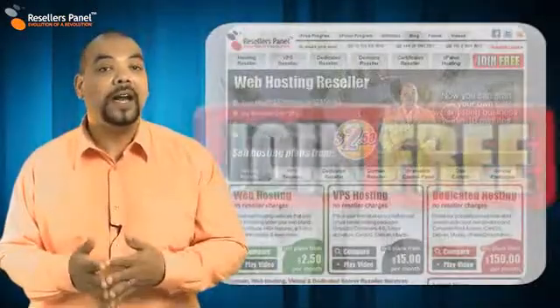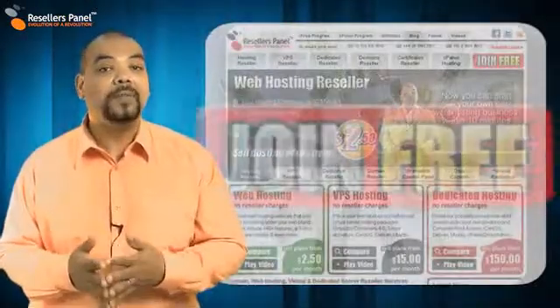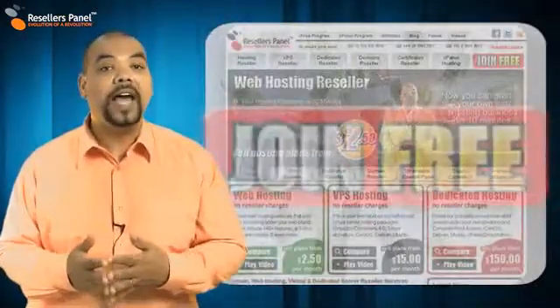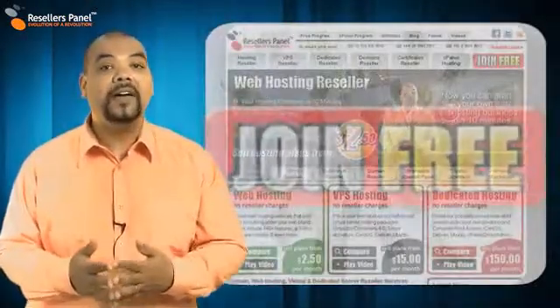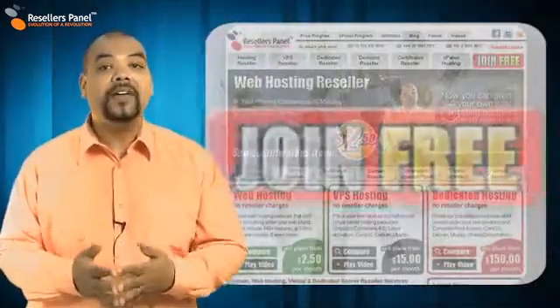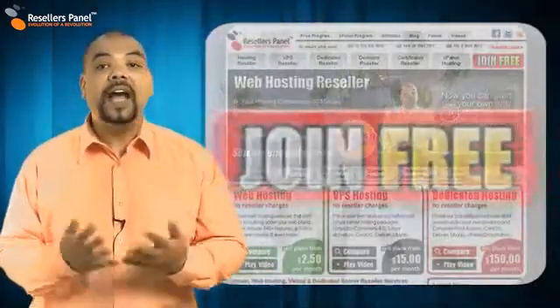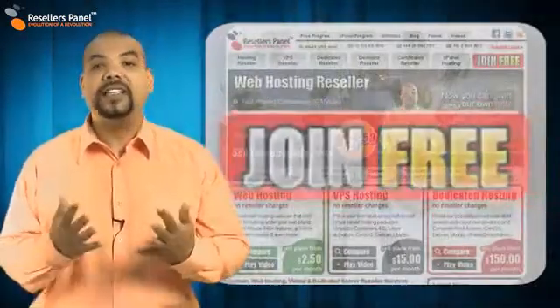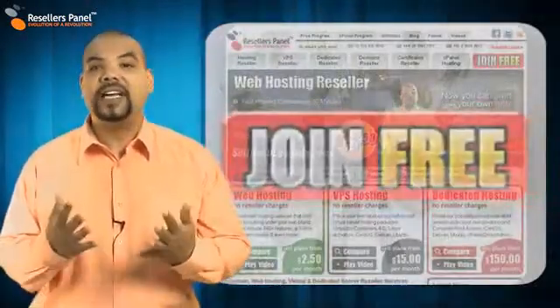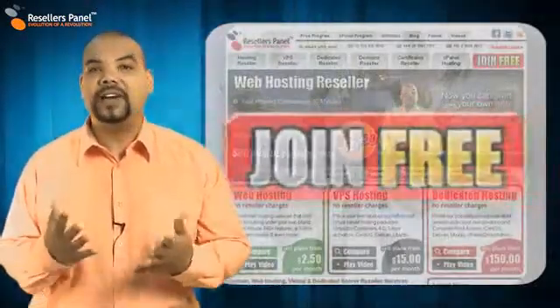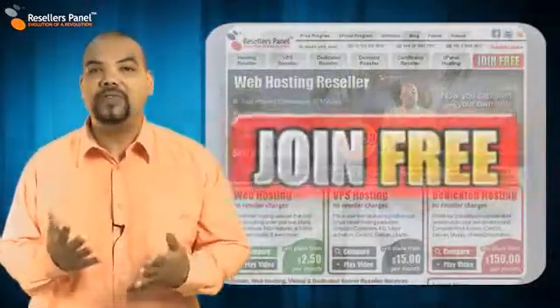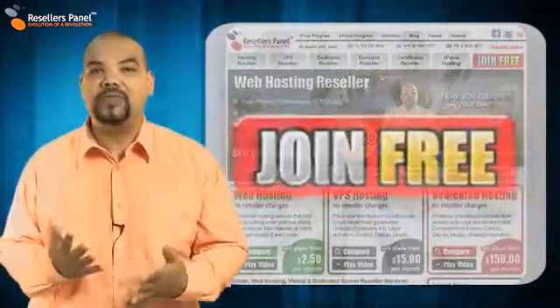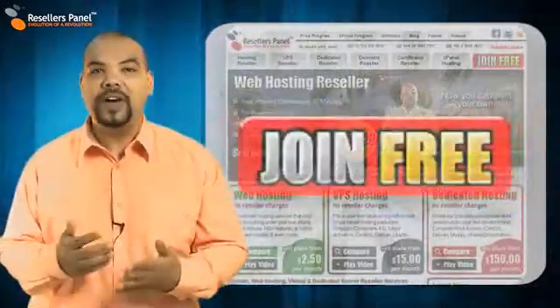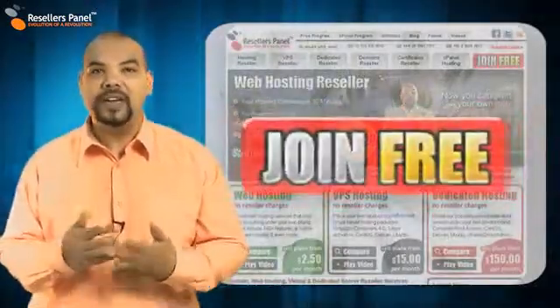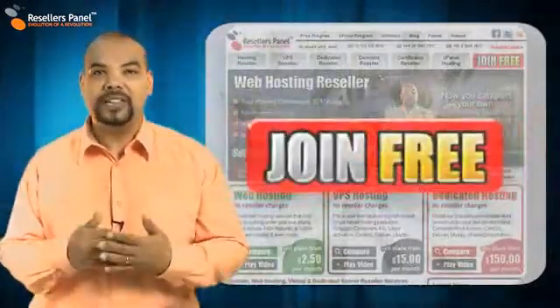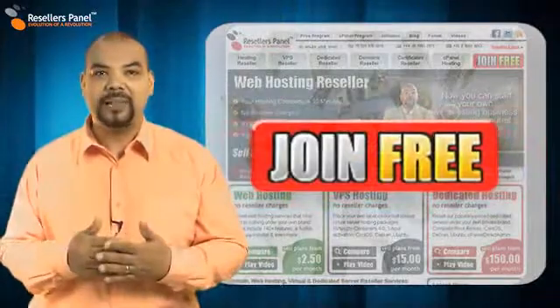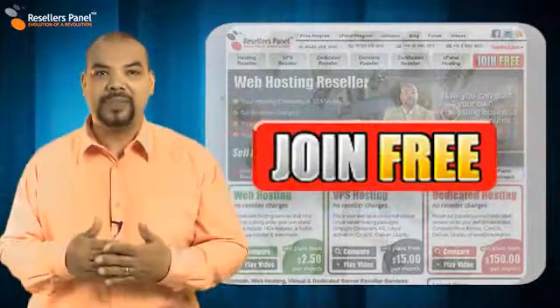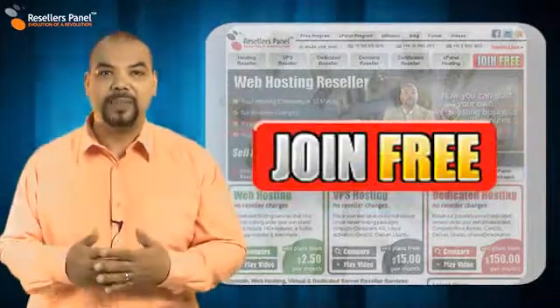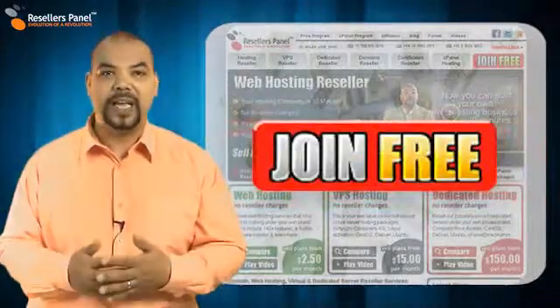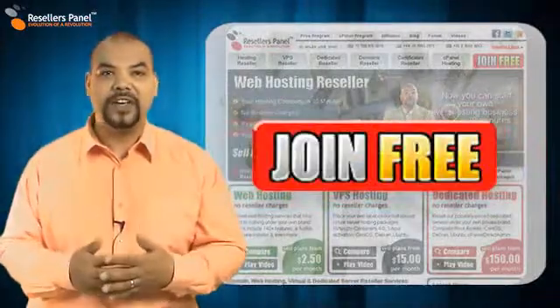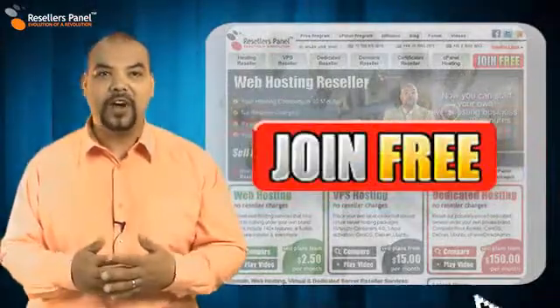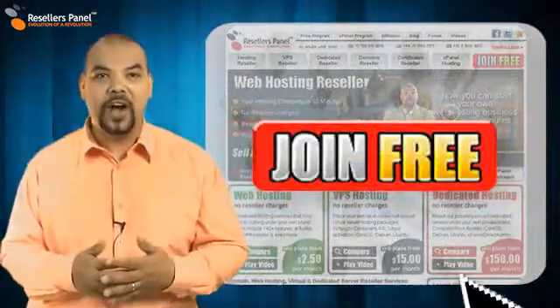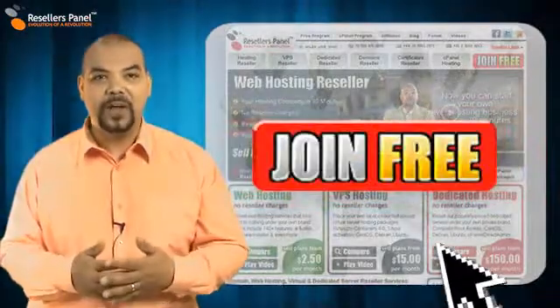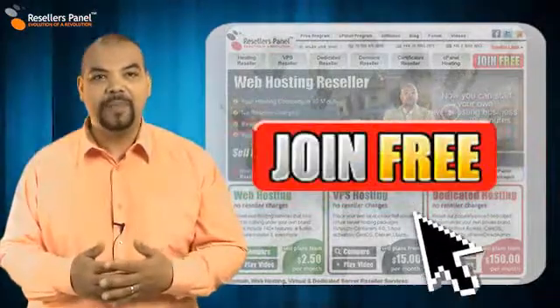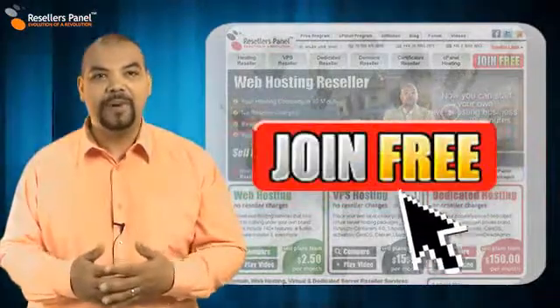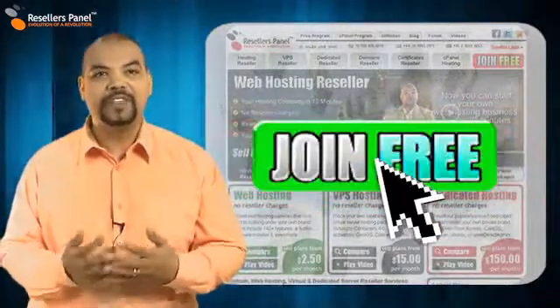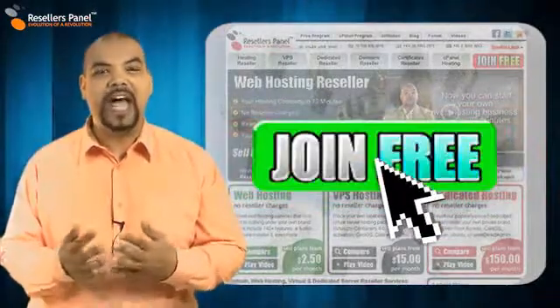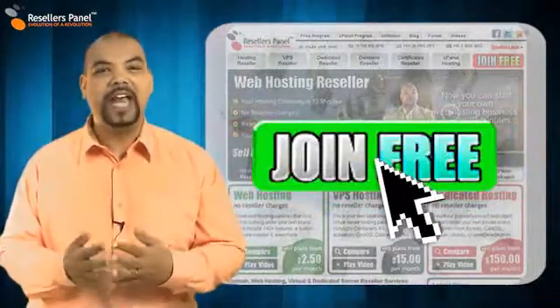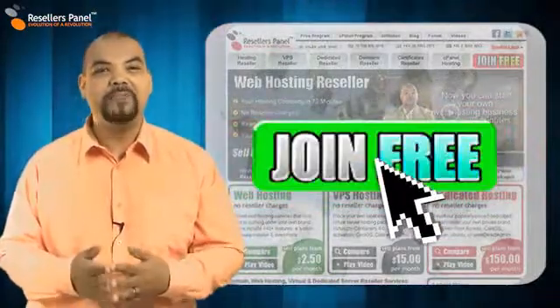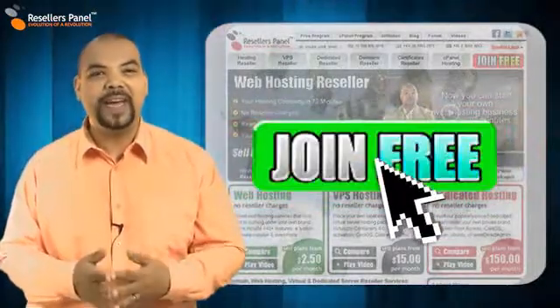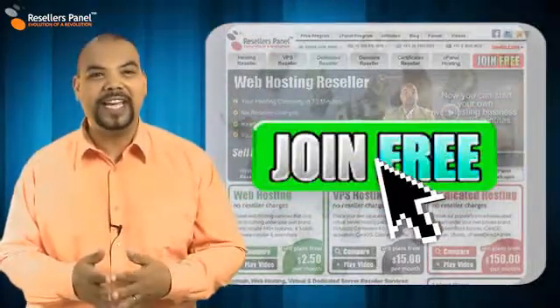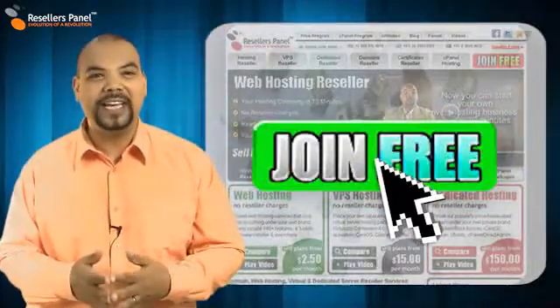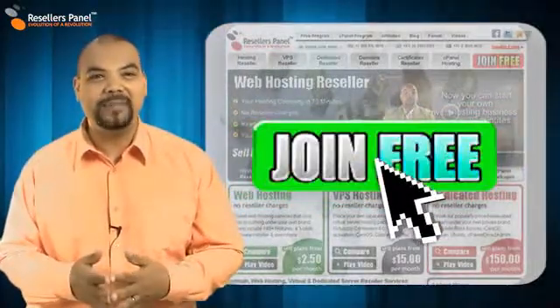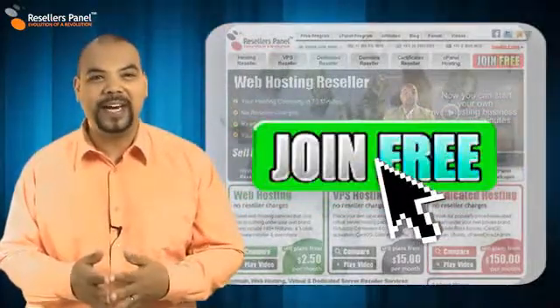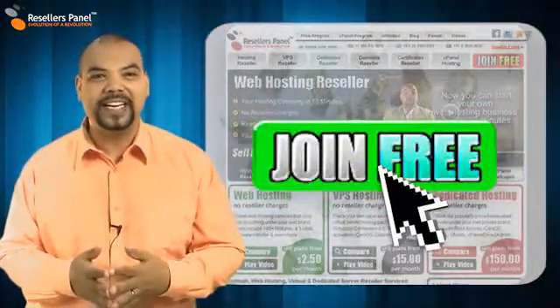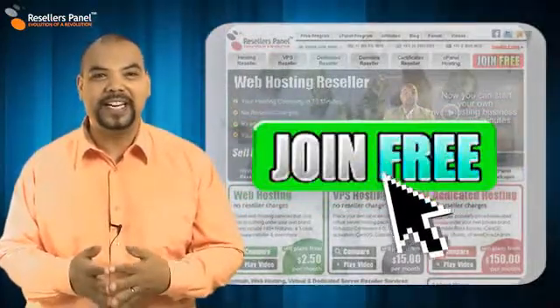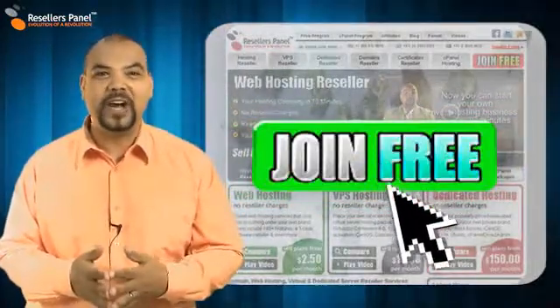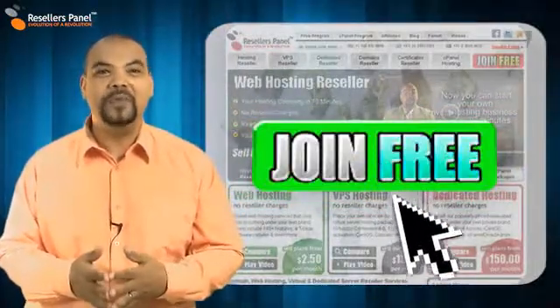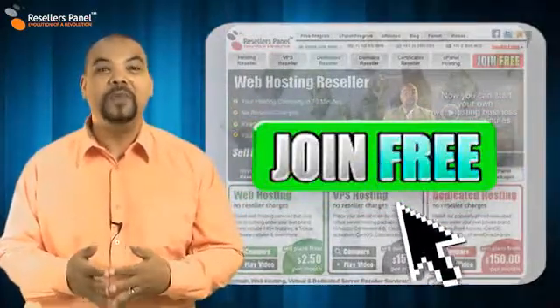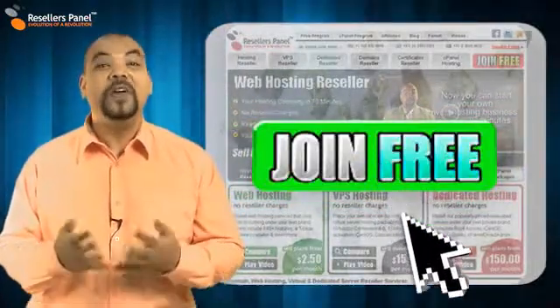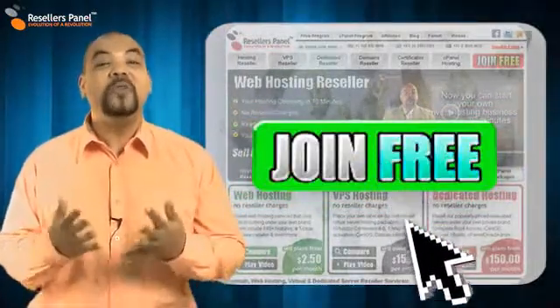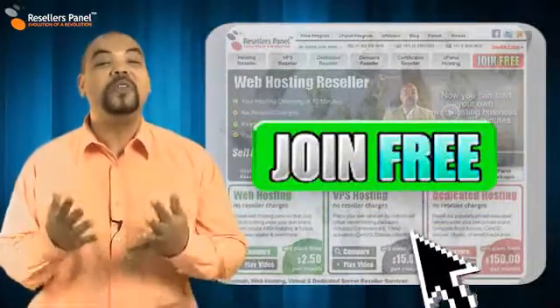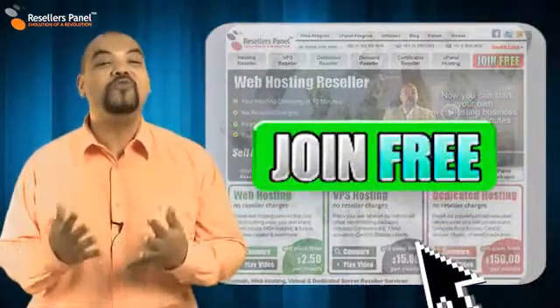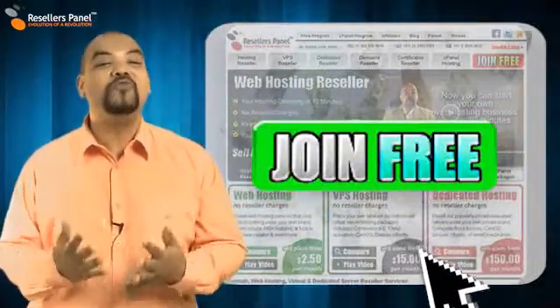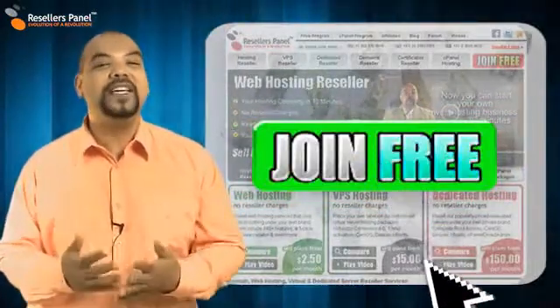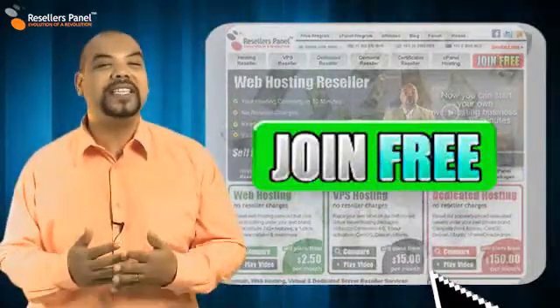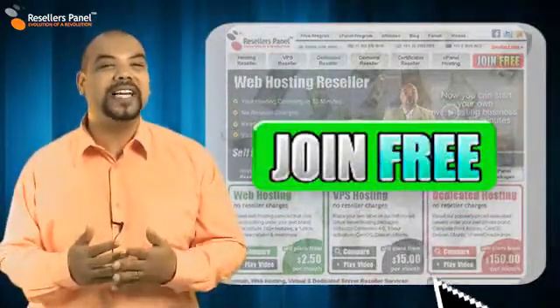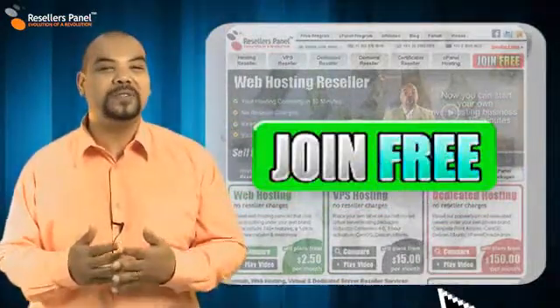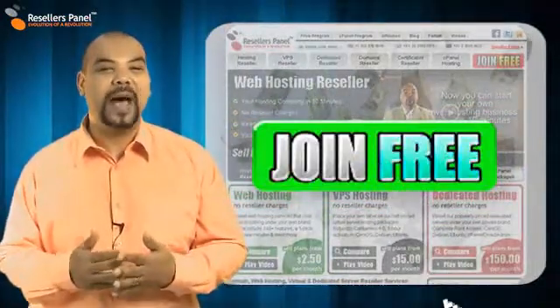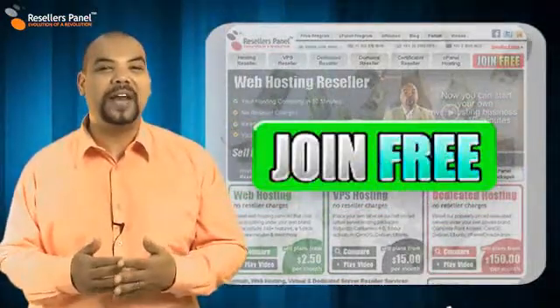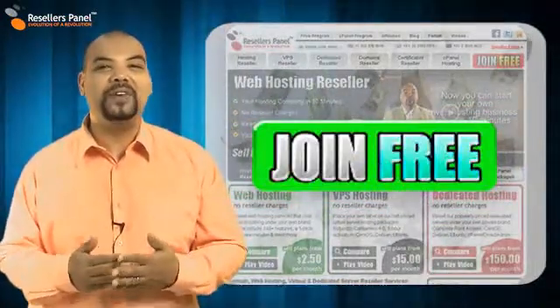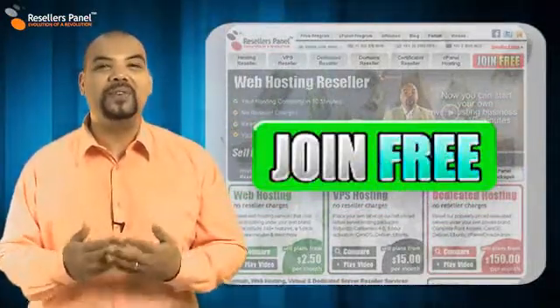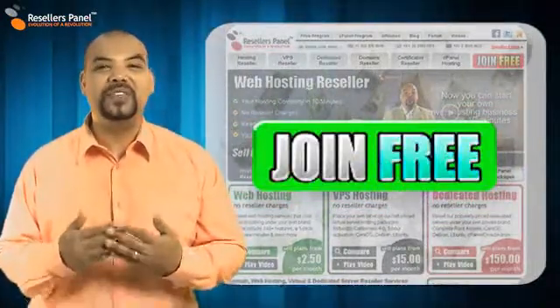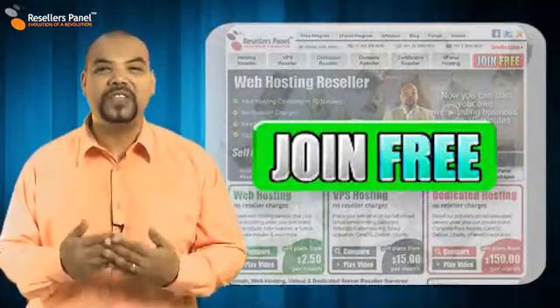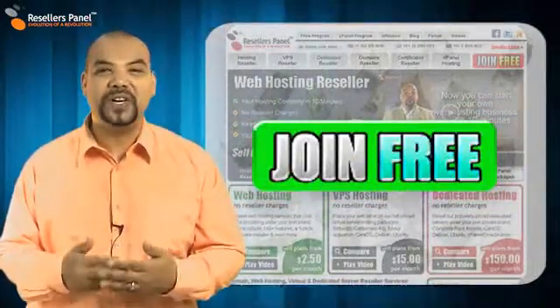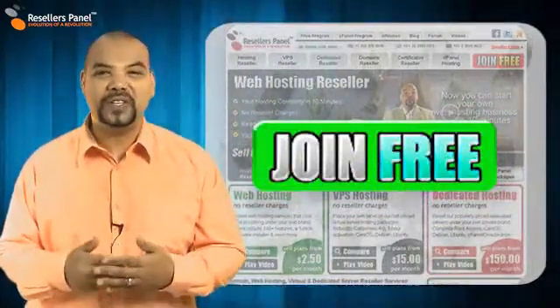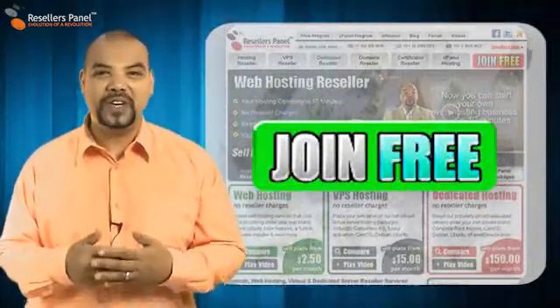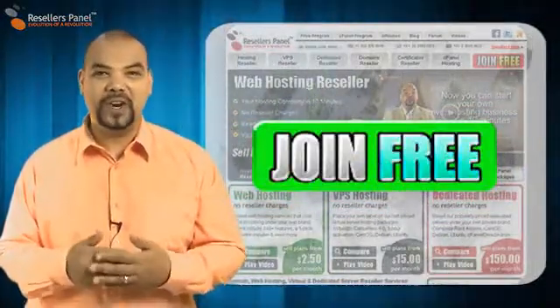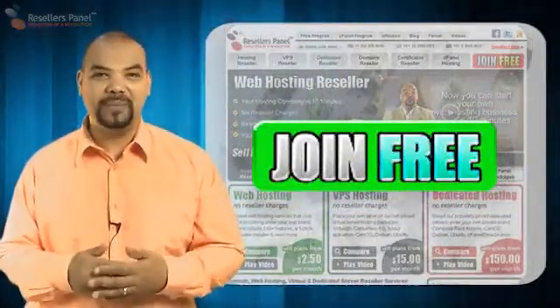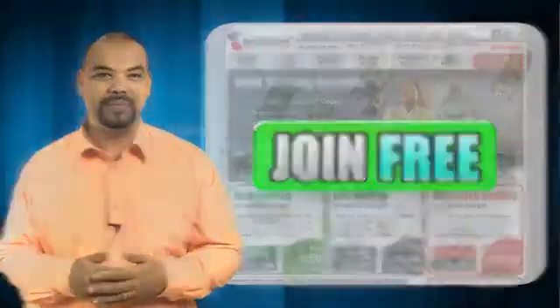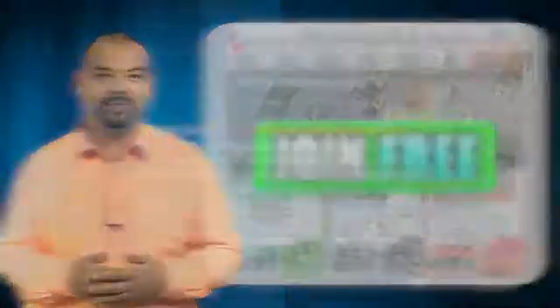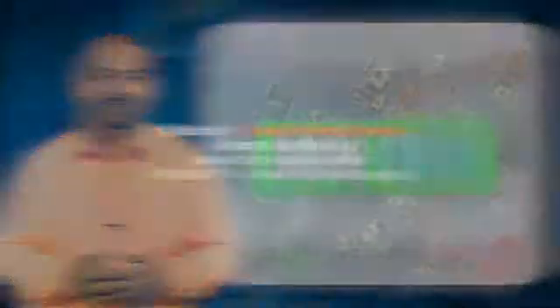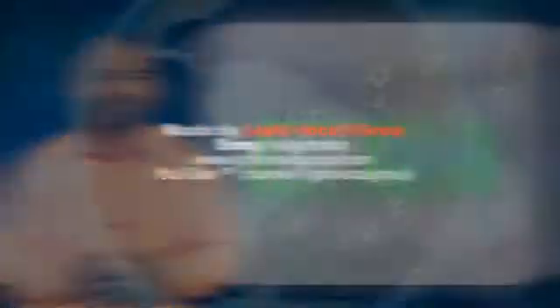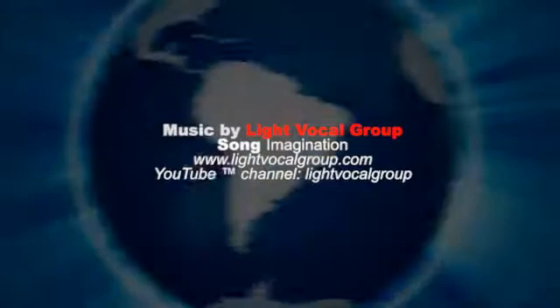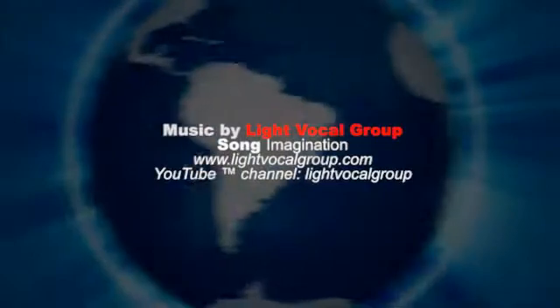So sign up now and take the first step to being your own boss and making money at home with resellerspanel.com.